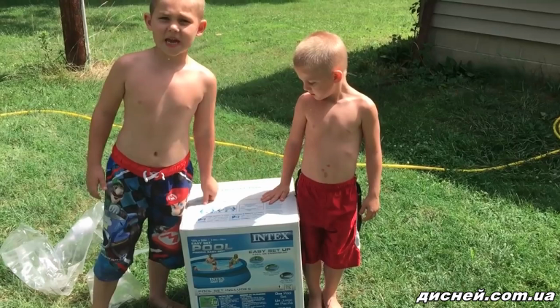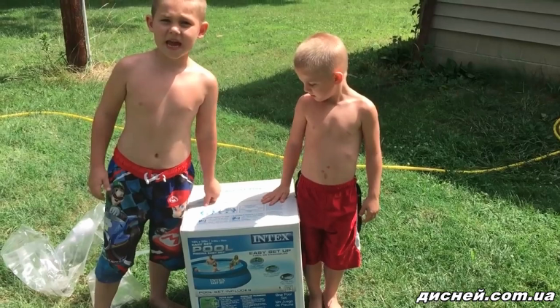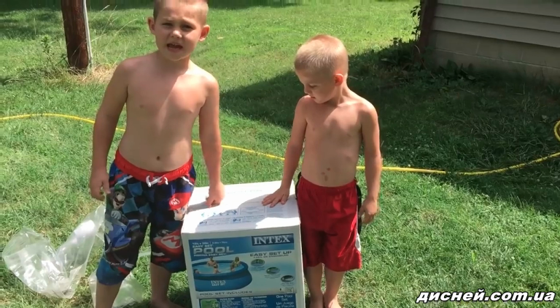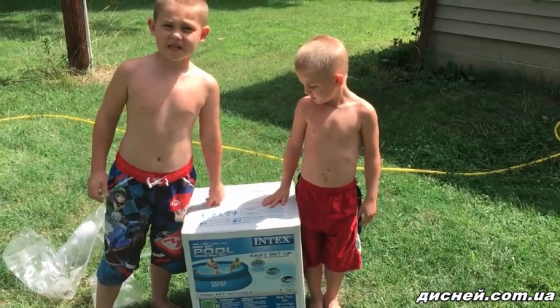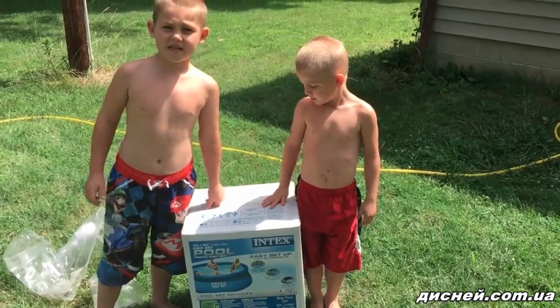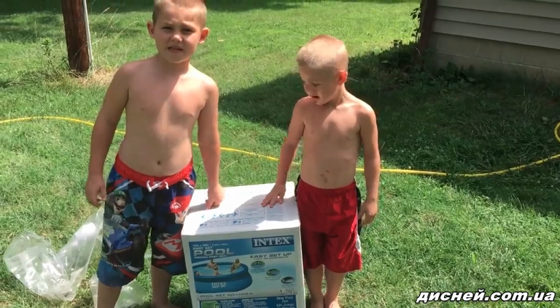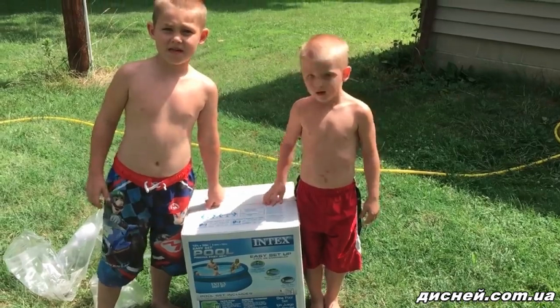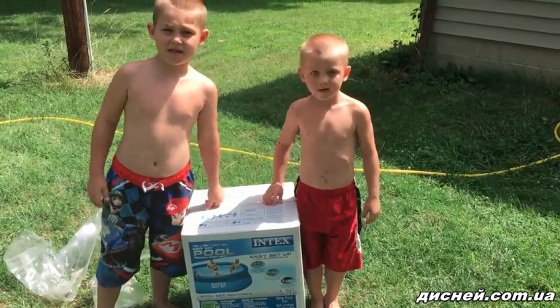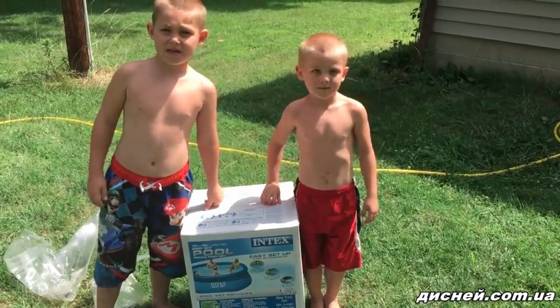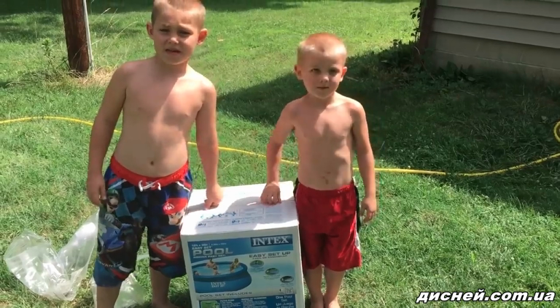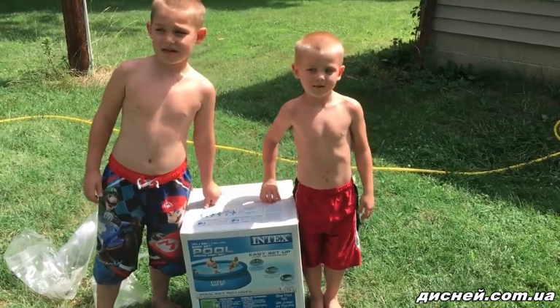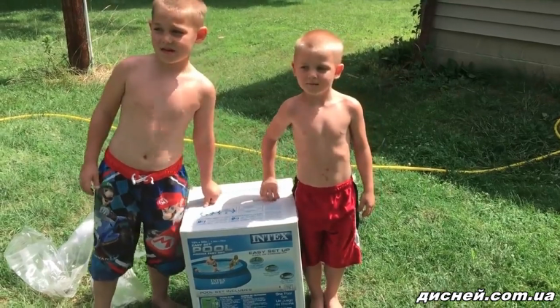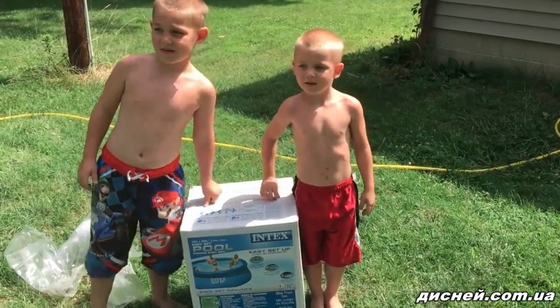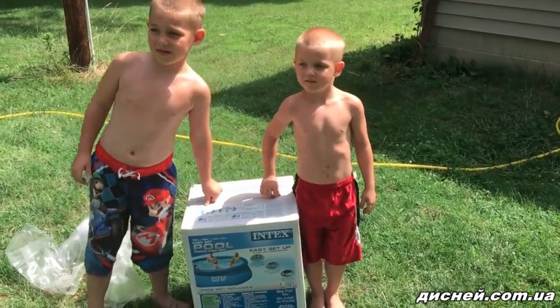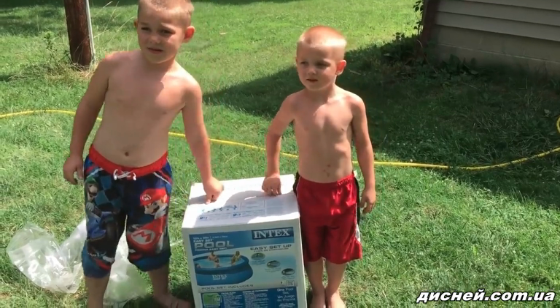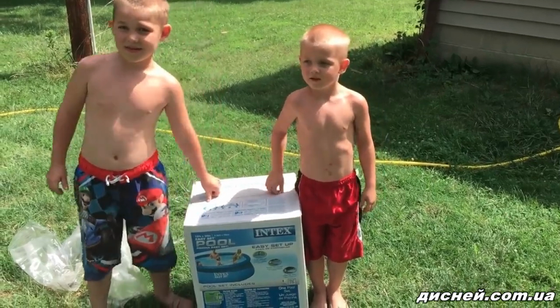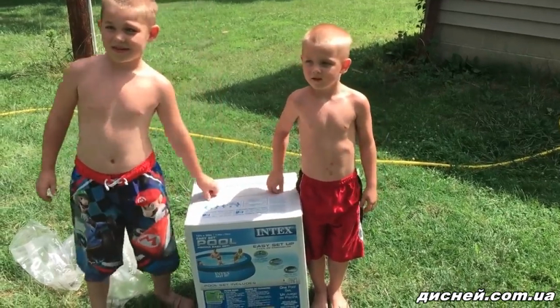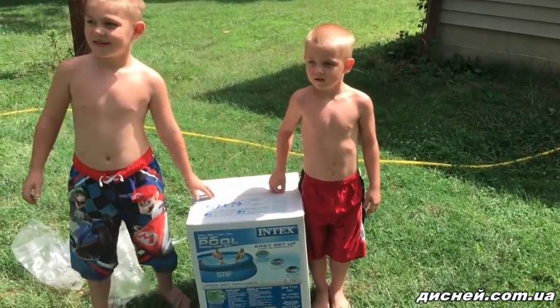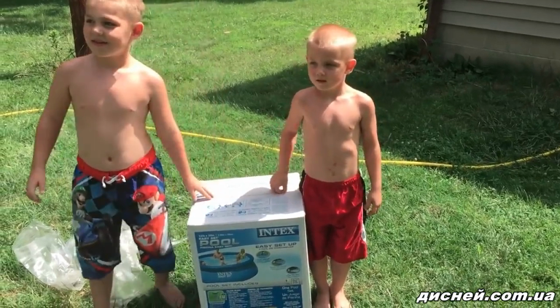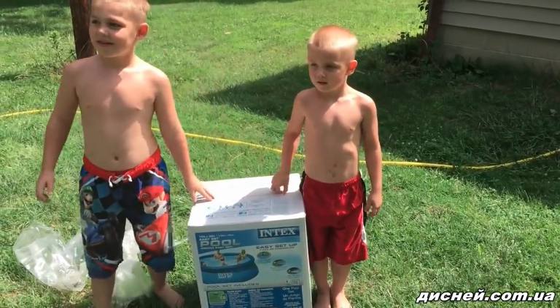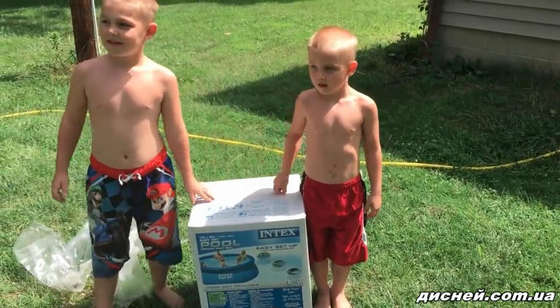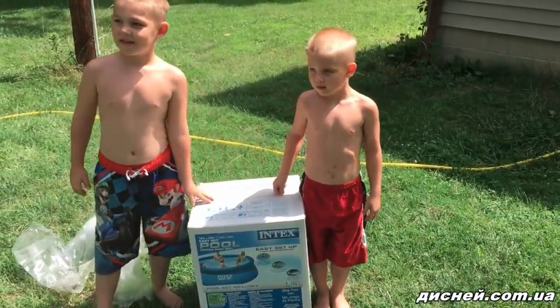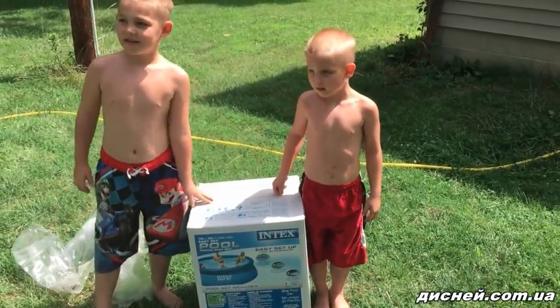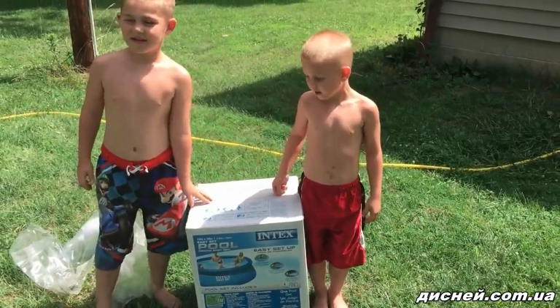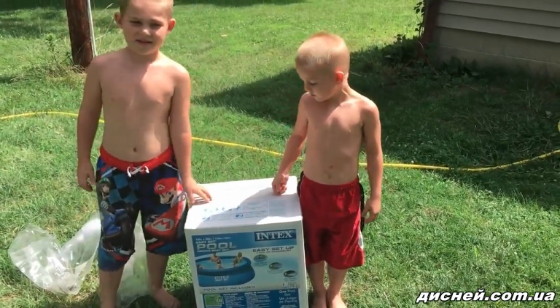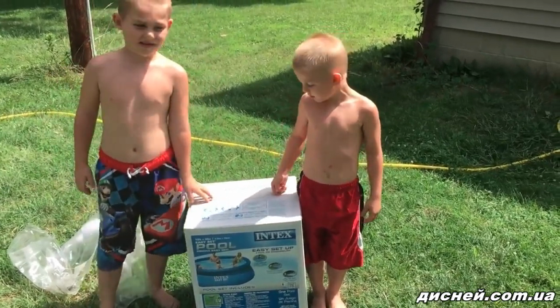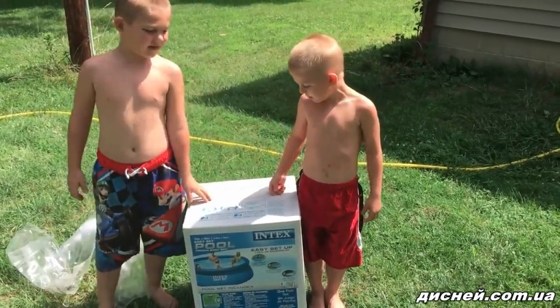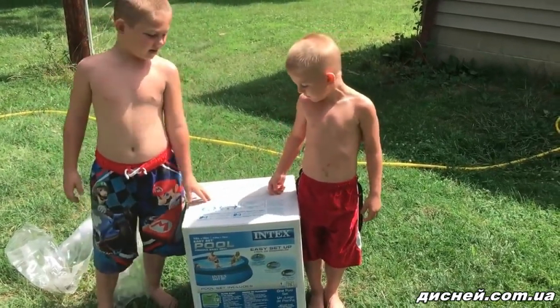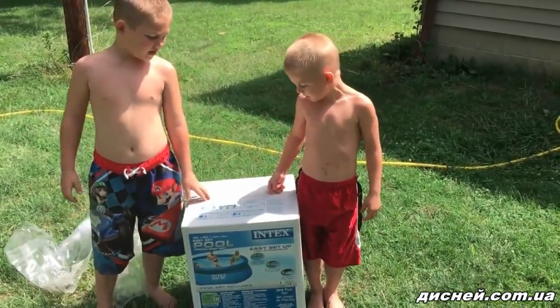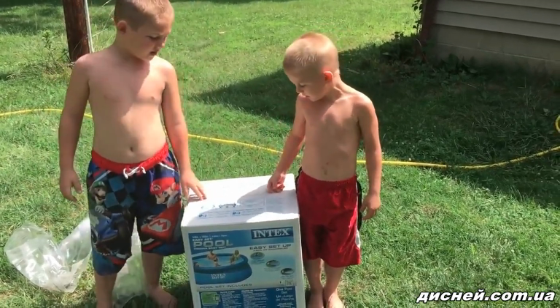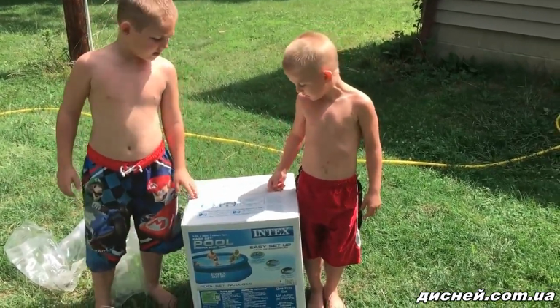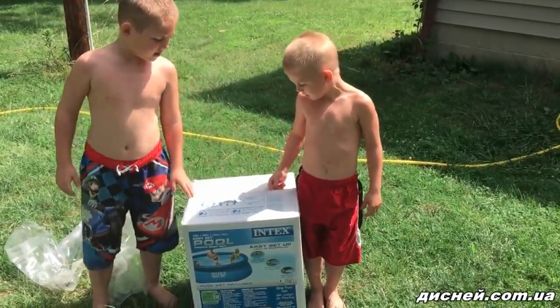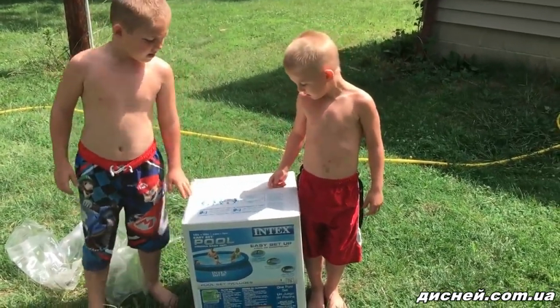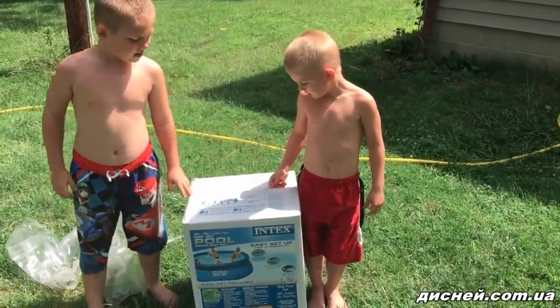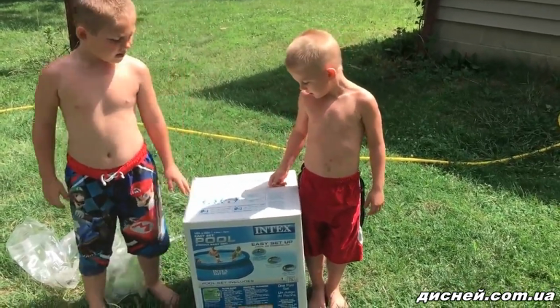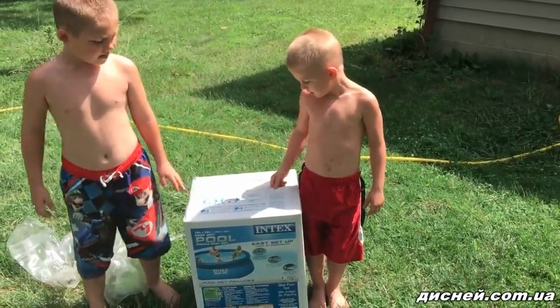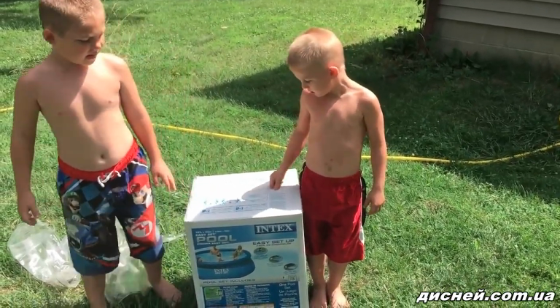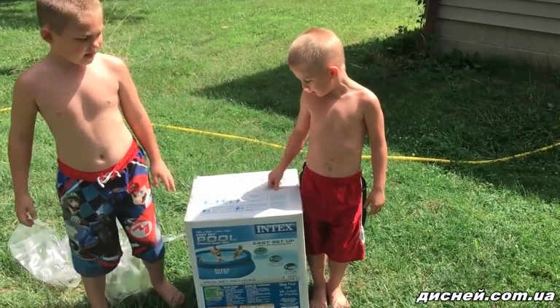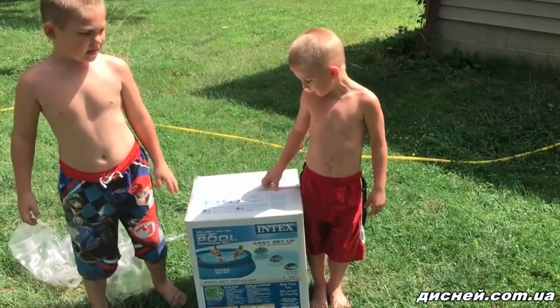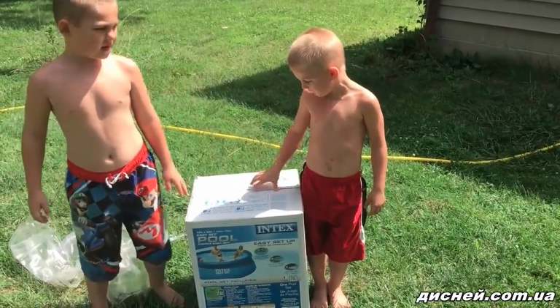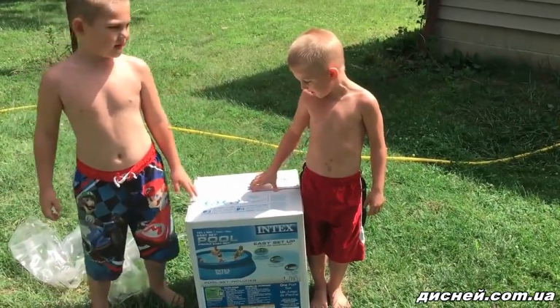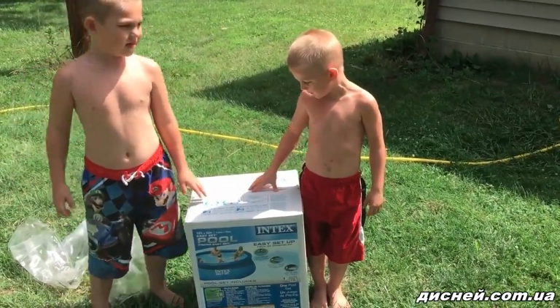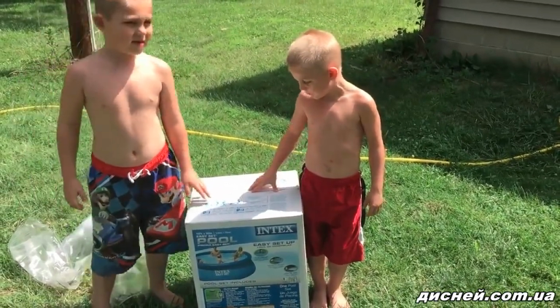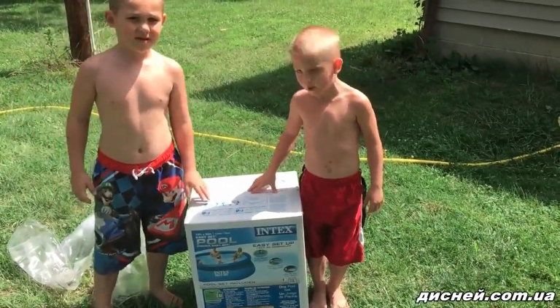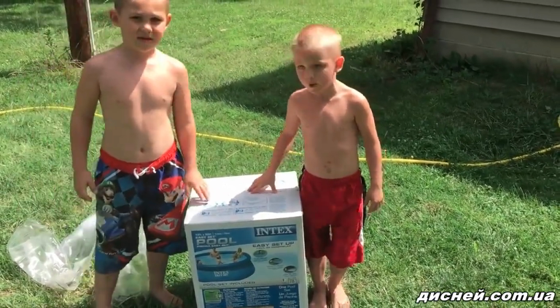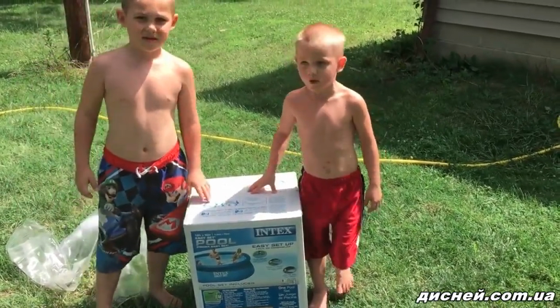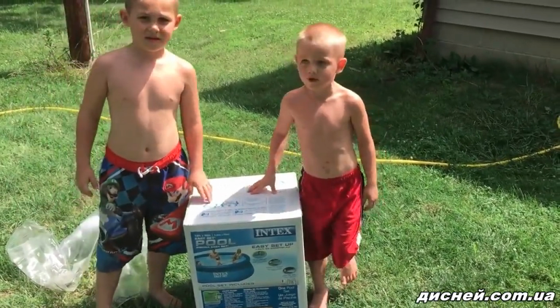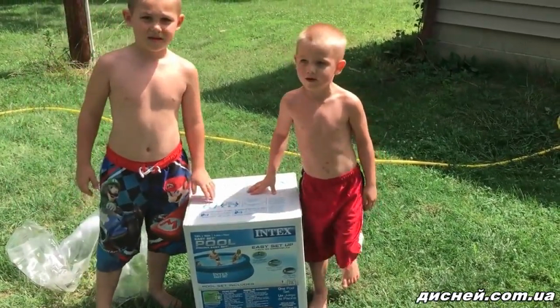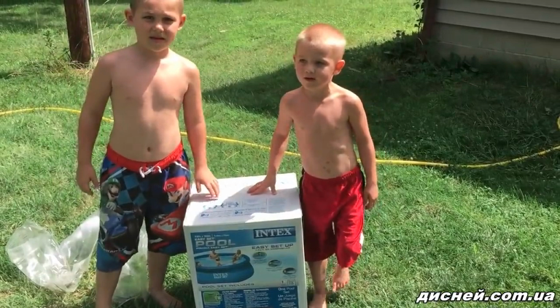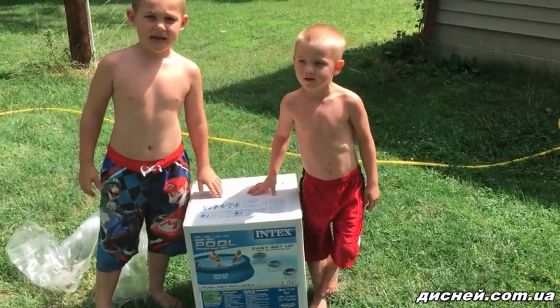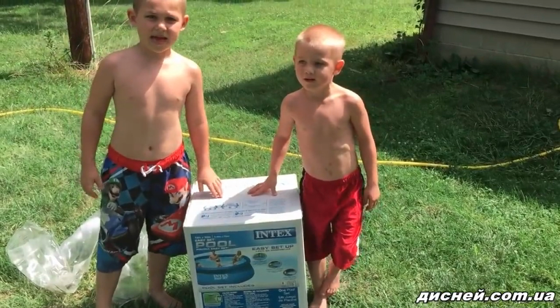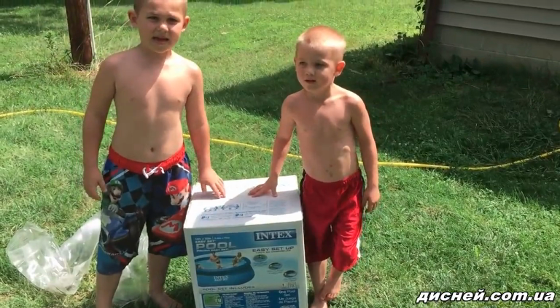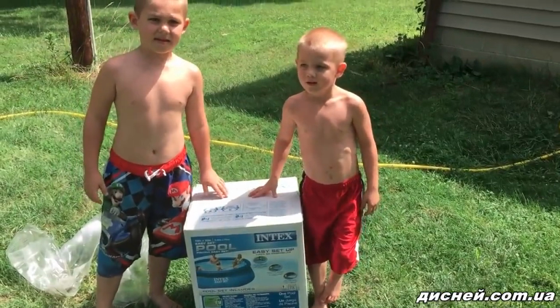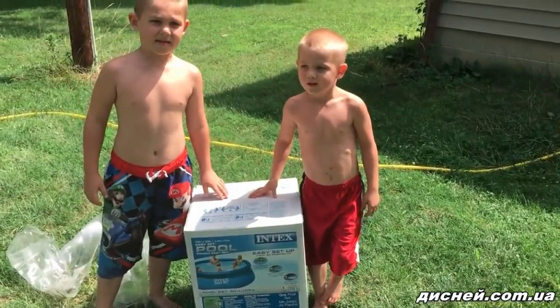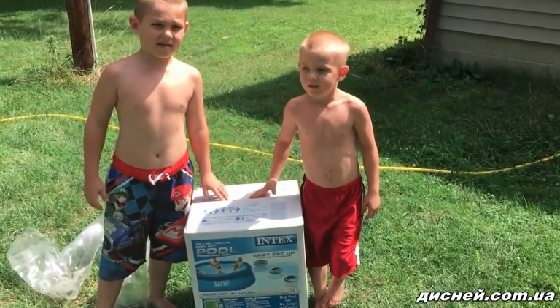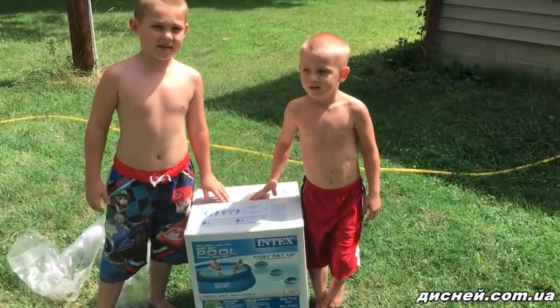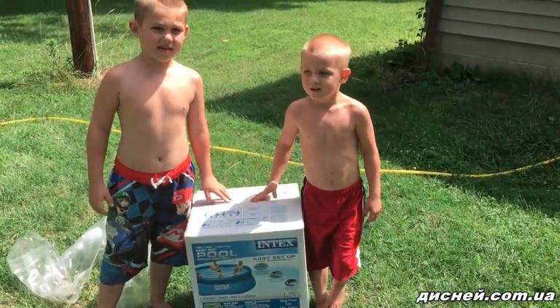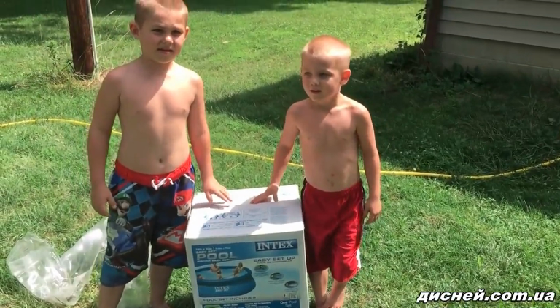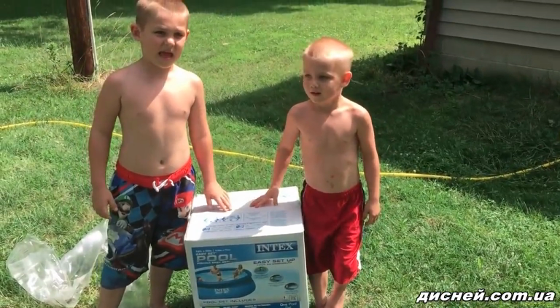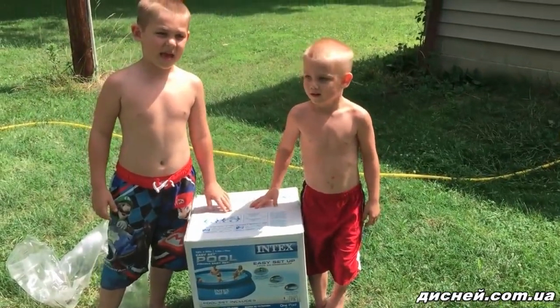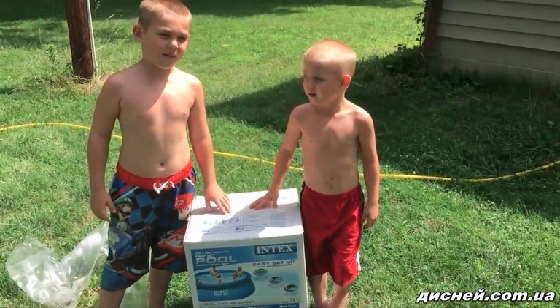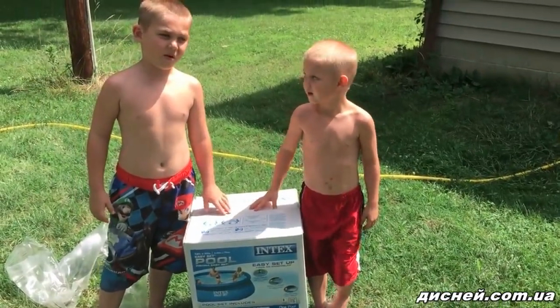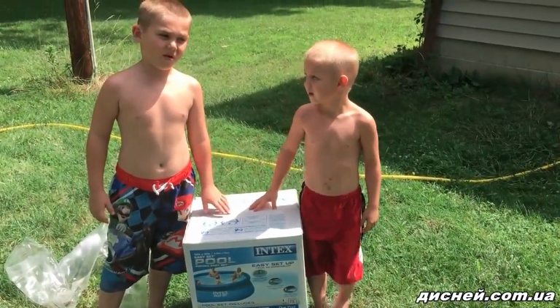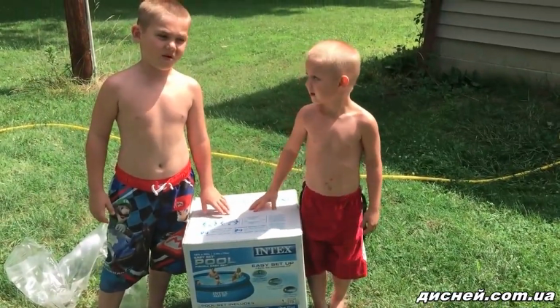Hello buddy, I'm Debbie. Today we're opening the Insect Fun Pool — Easy Set Pool.